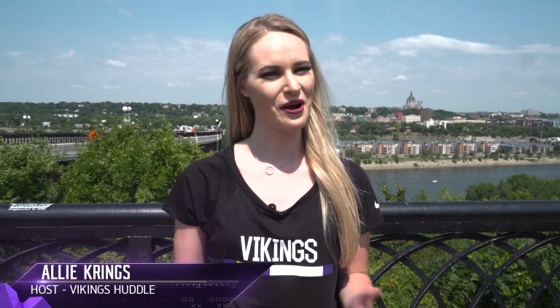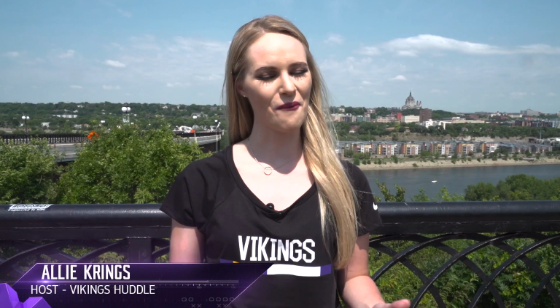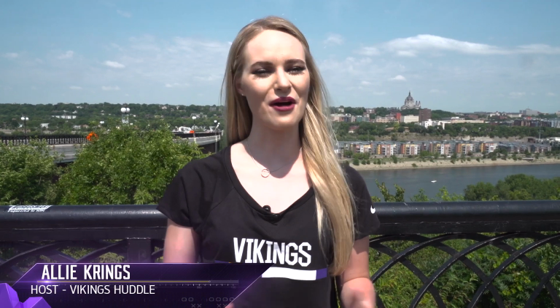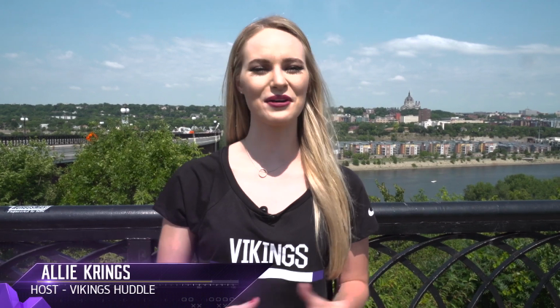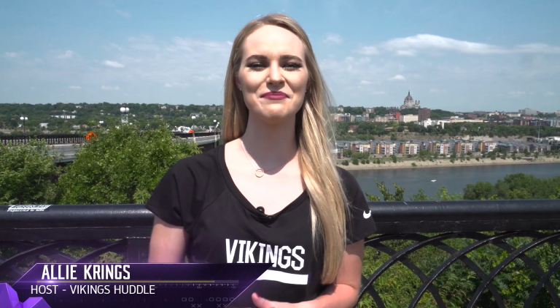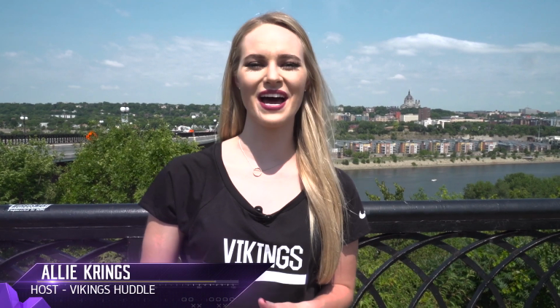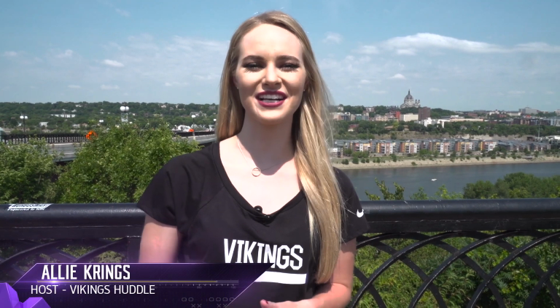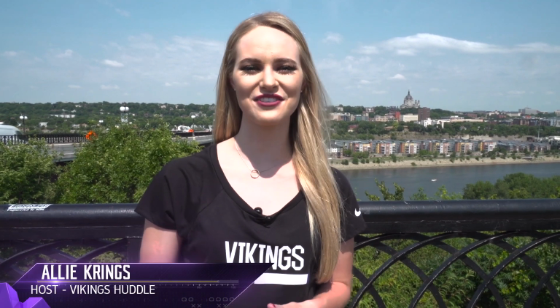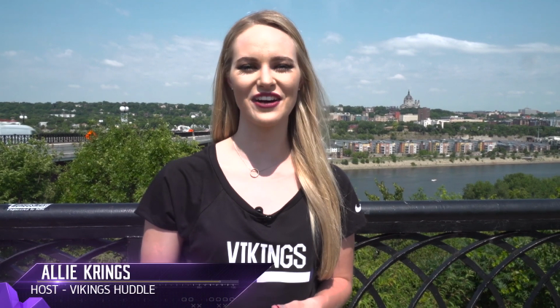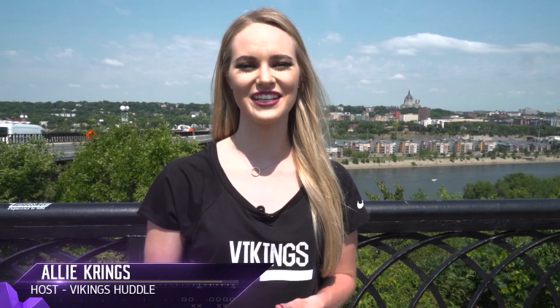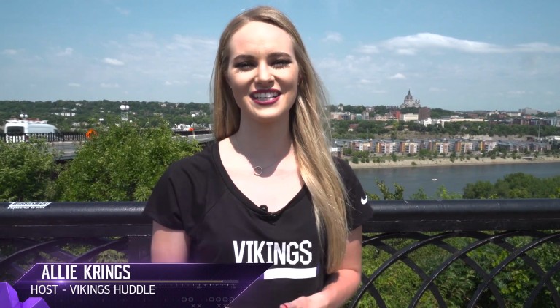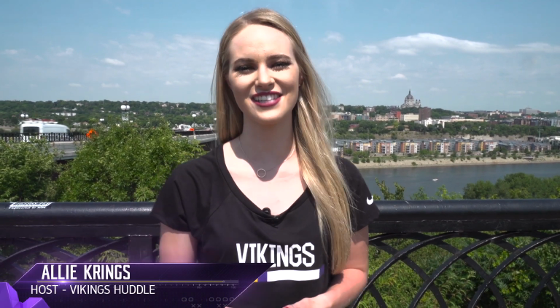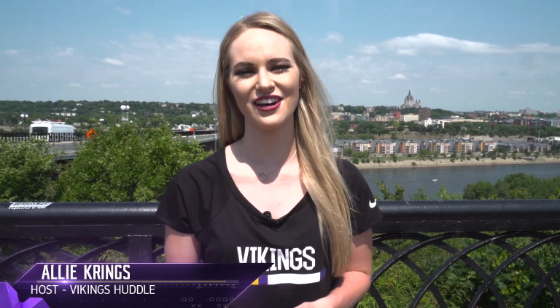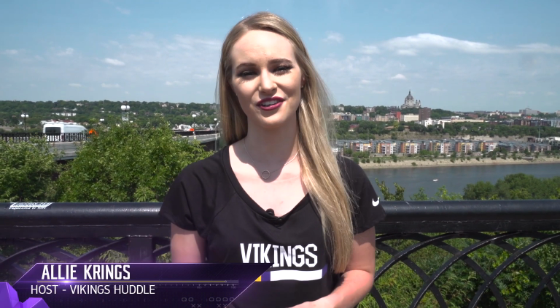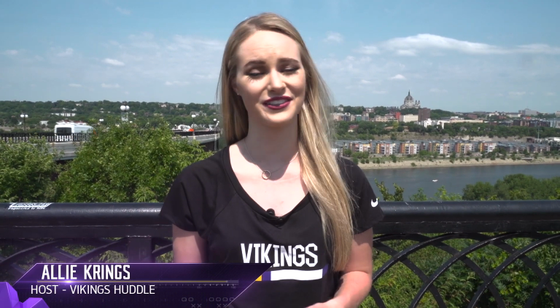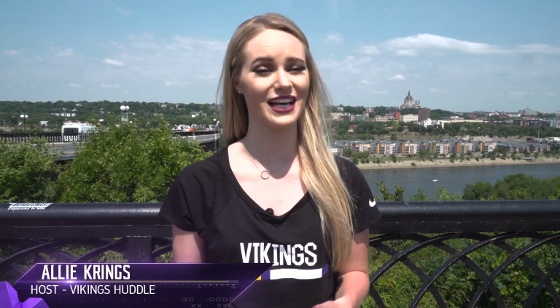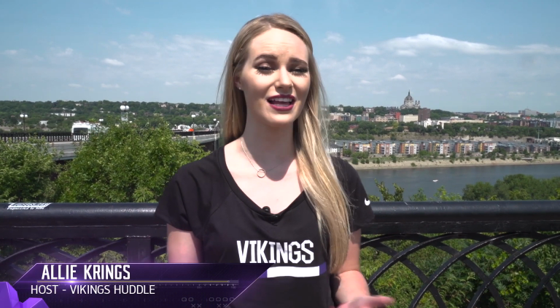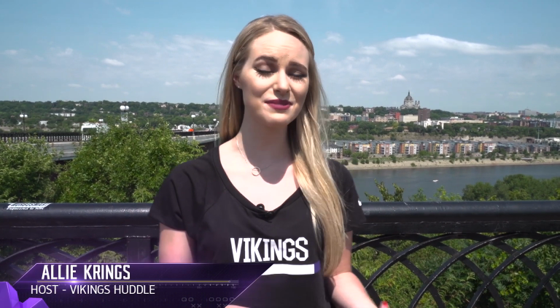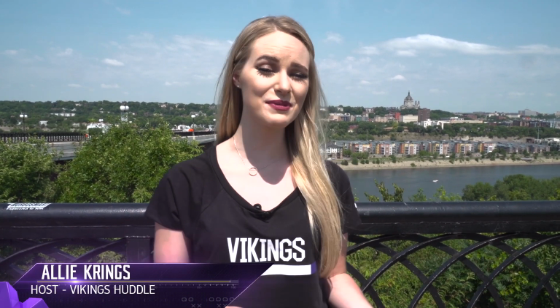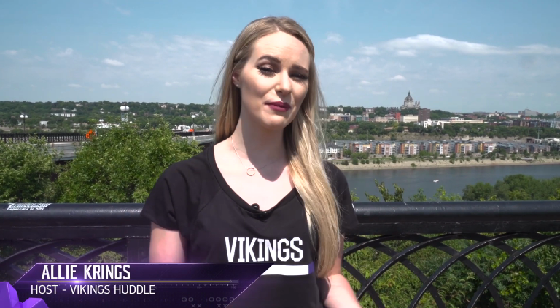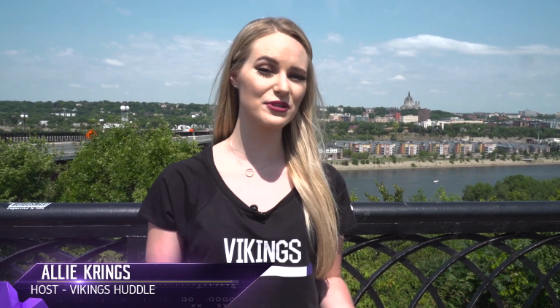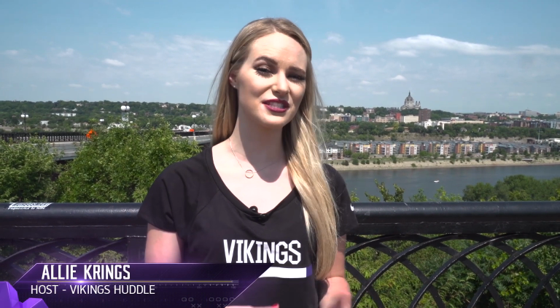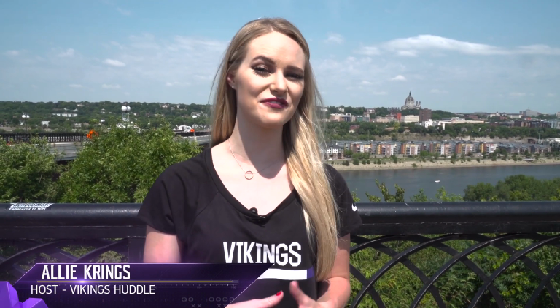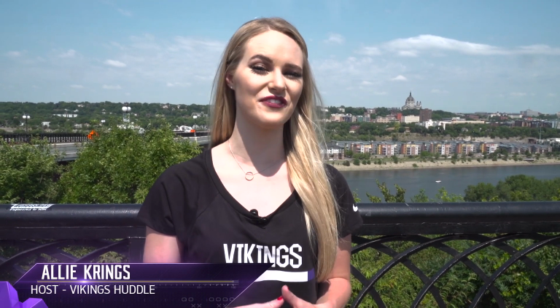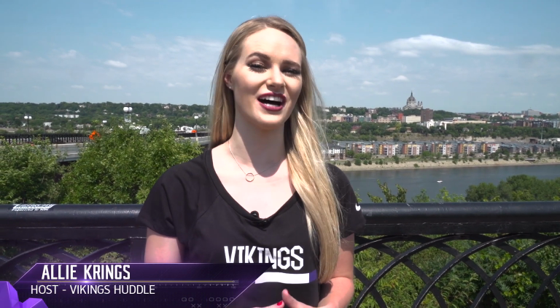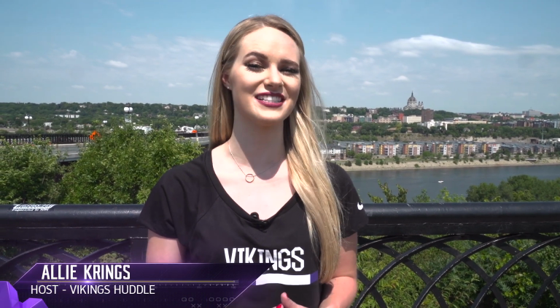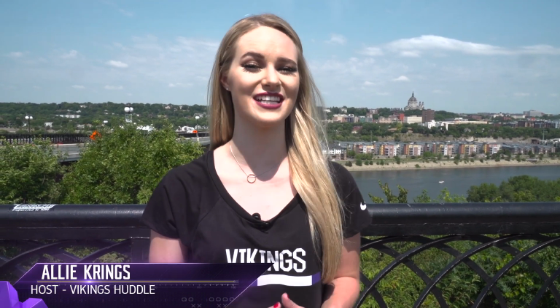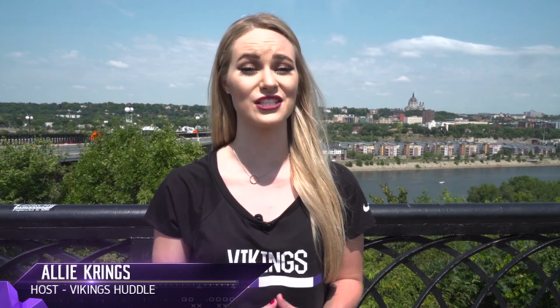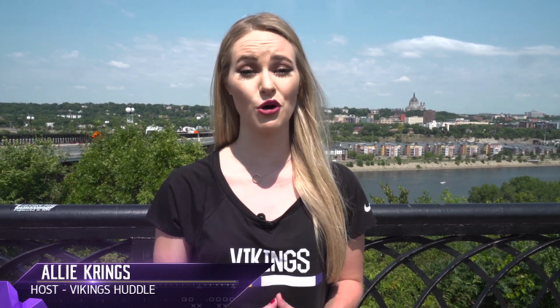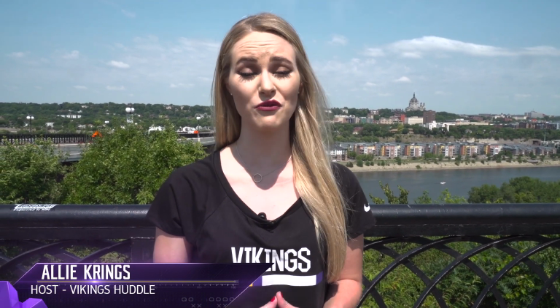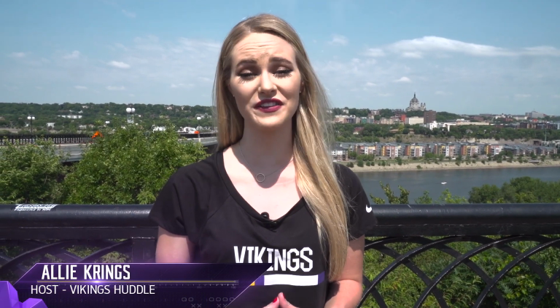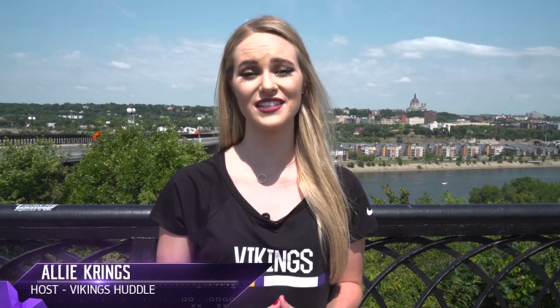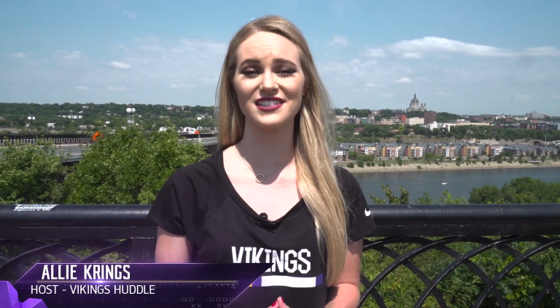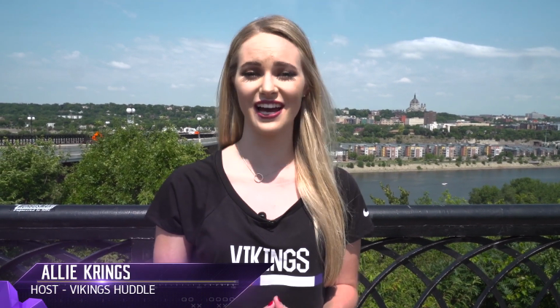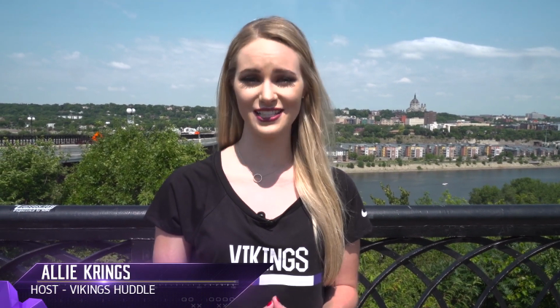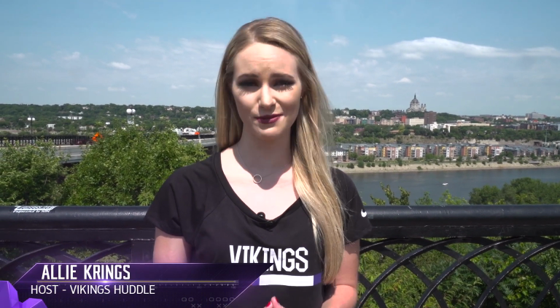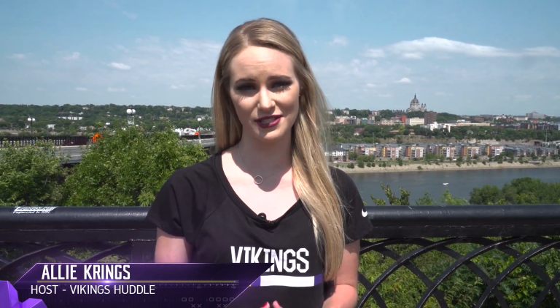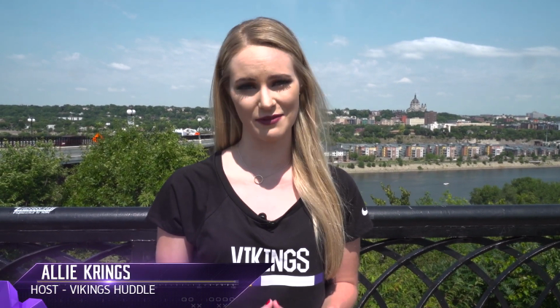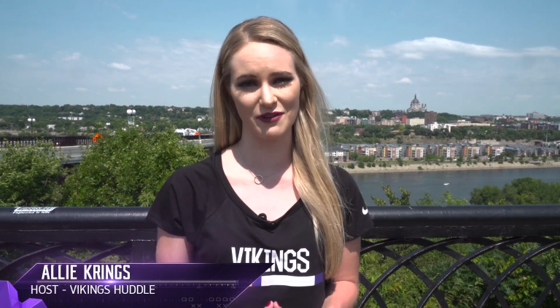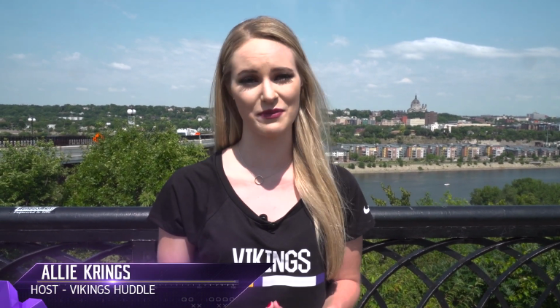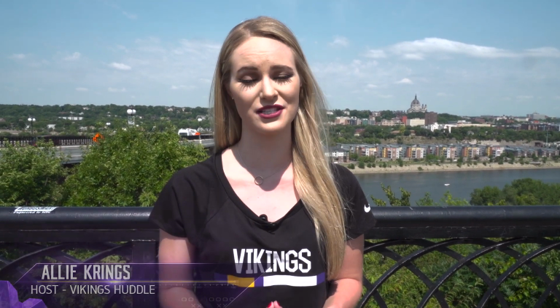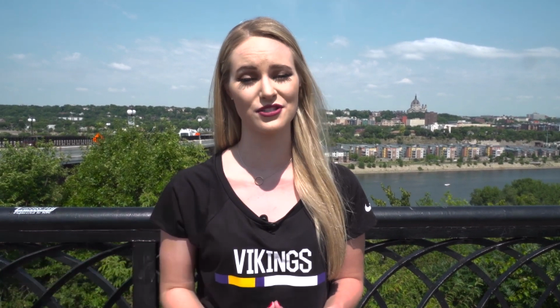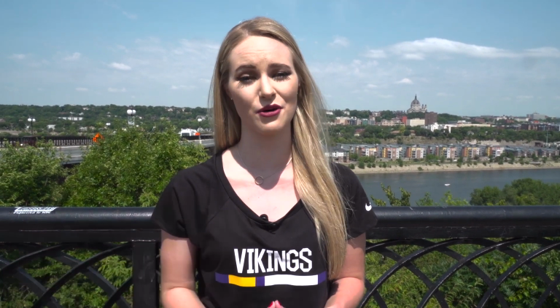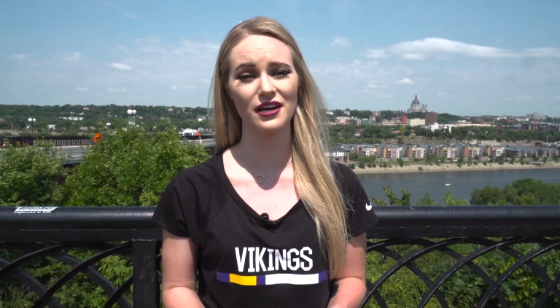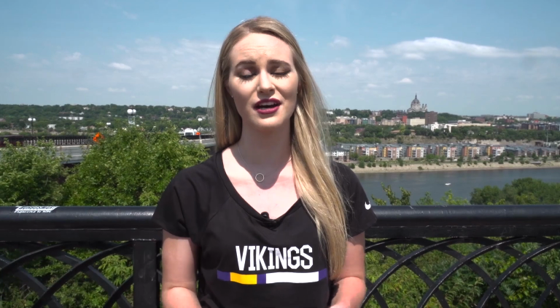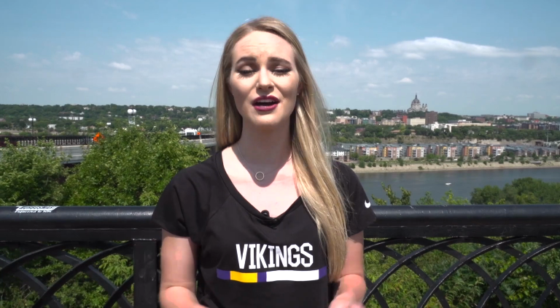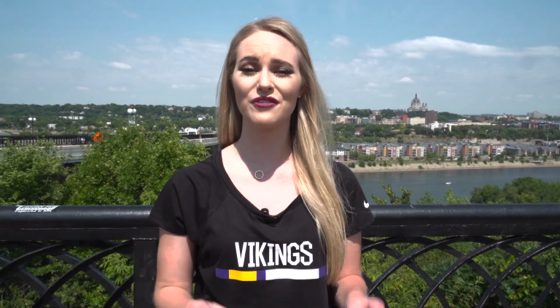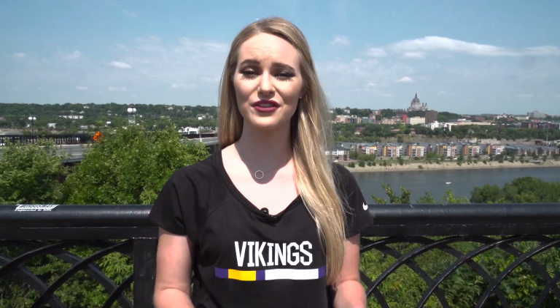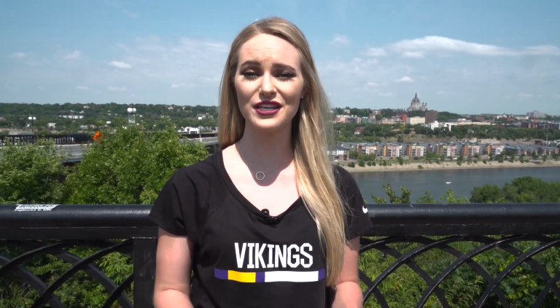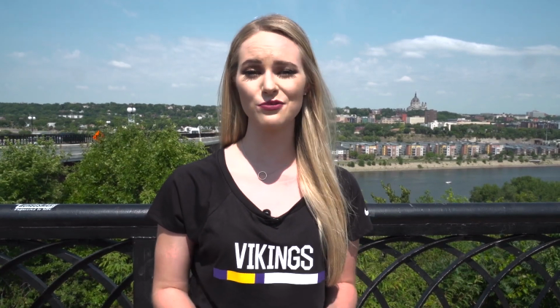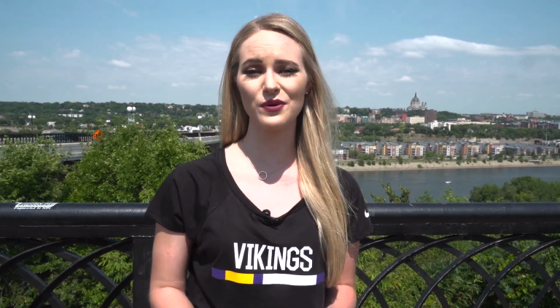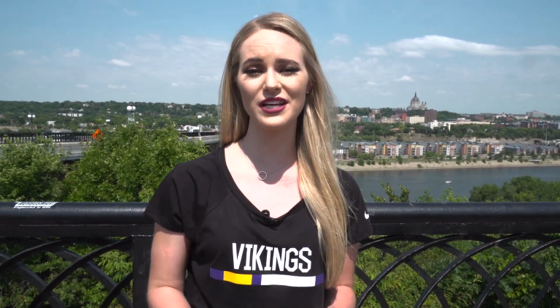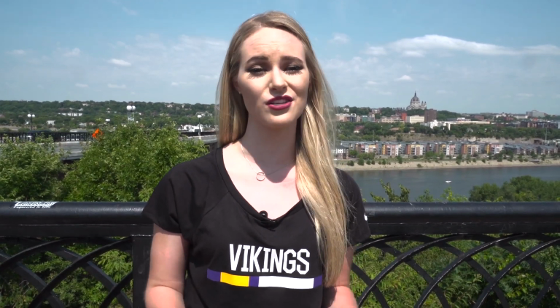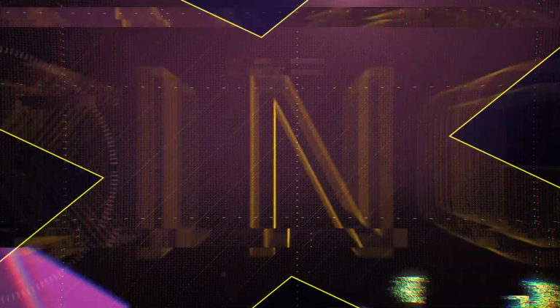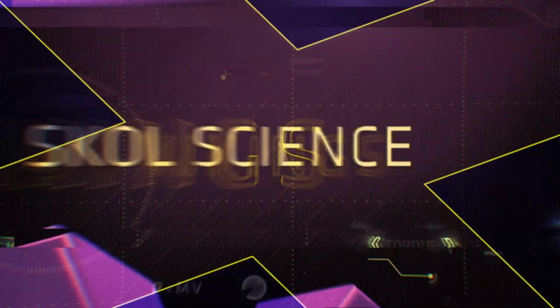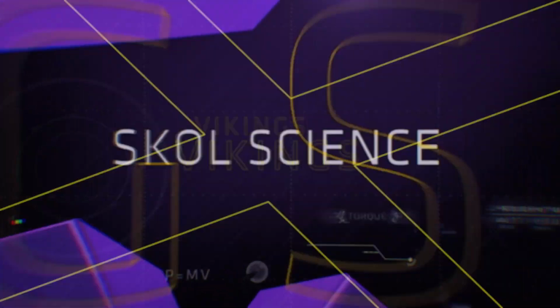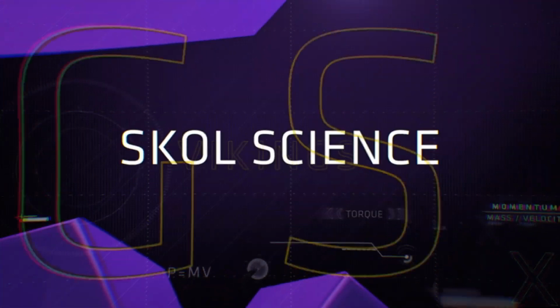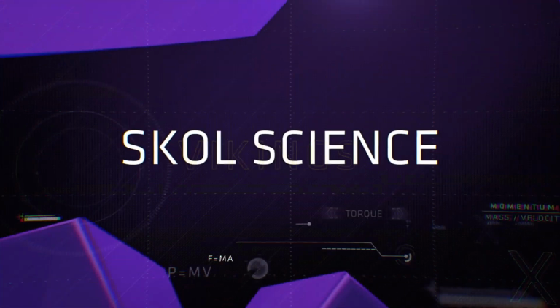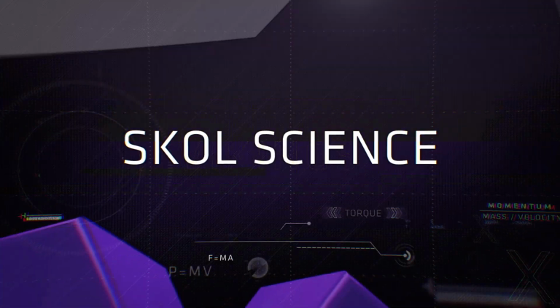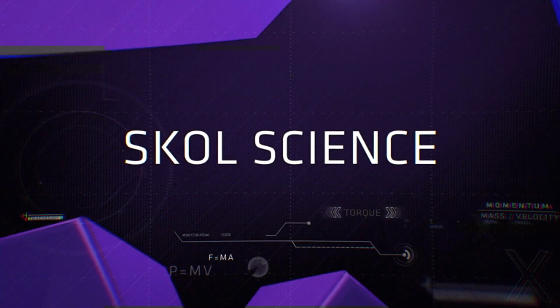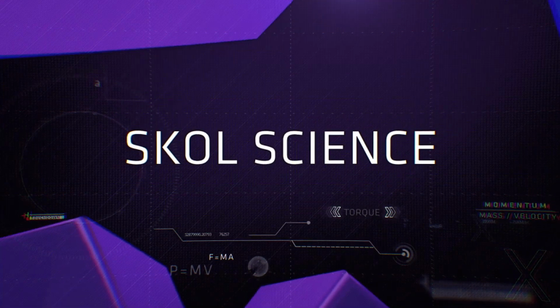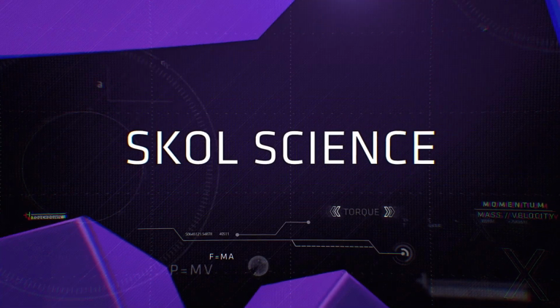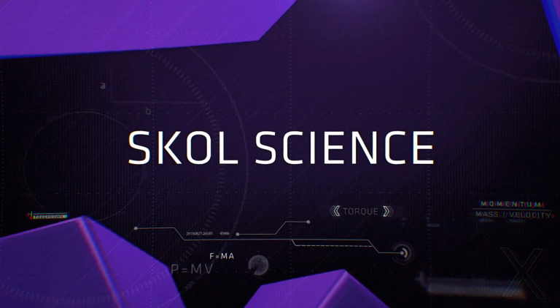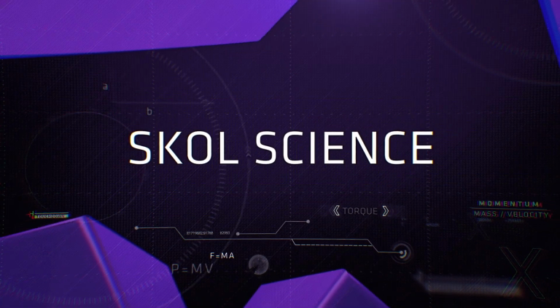Welcome back to Vikings Huddle. Now let's meet up with Stefon Diggs over at the Science Museum of Minnesota for this week's Skol Science lesson.